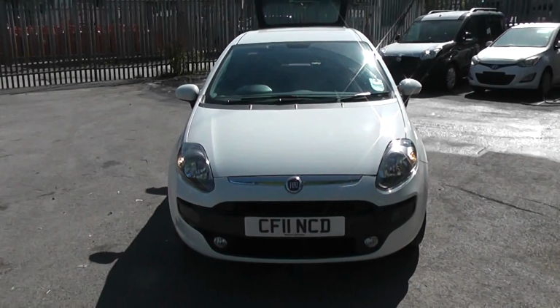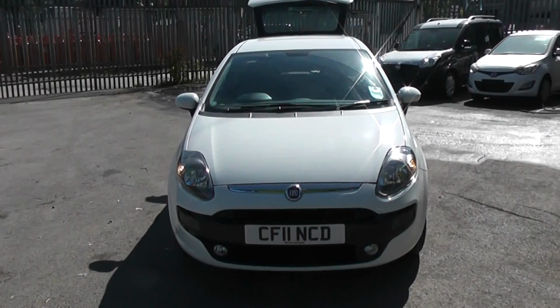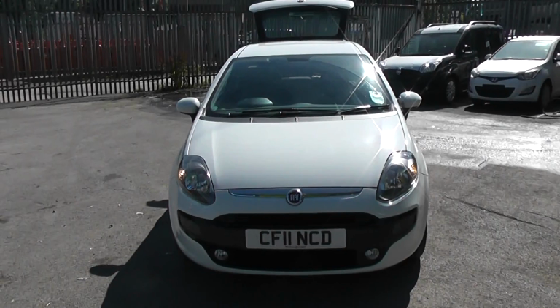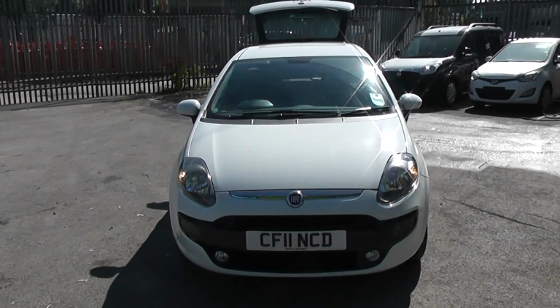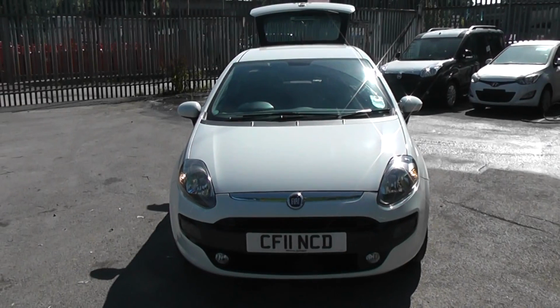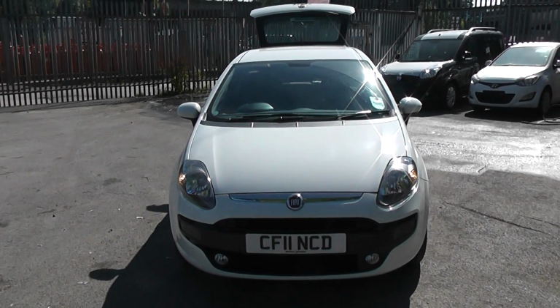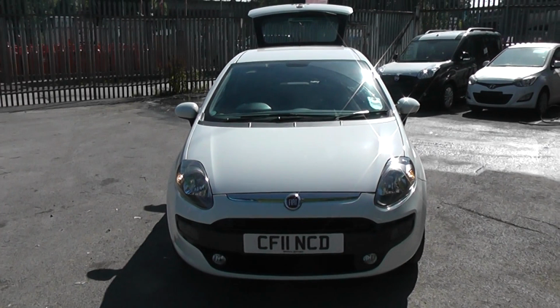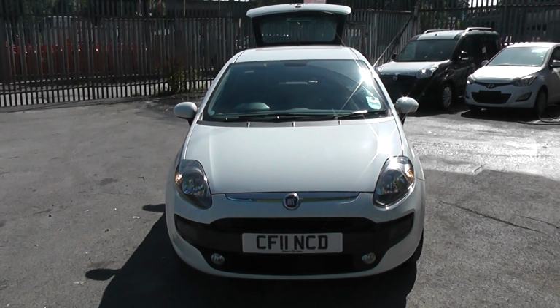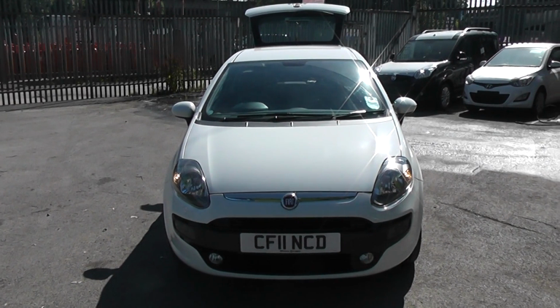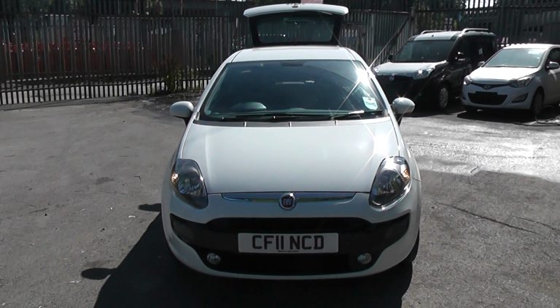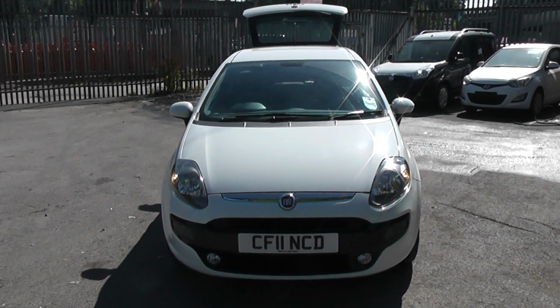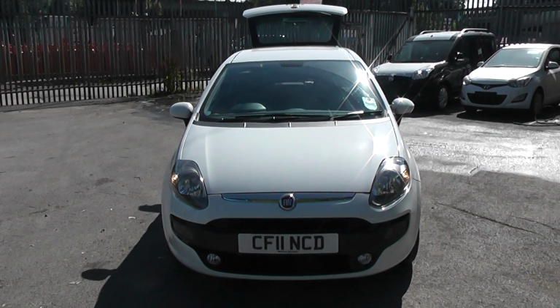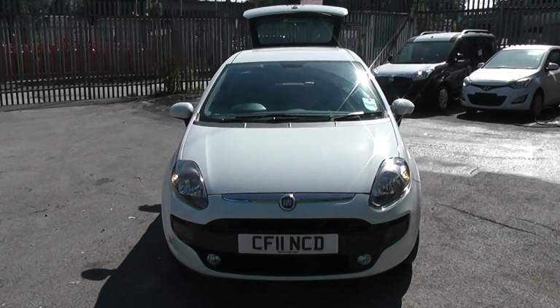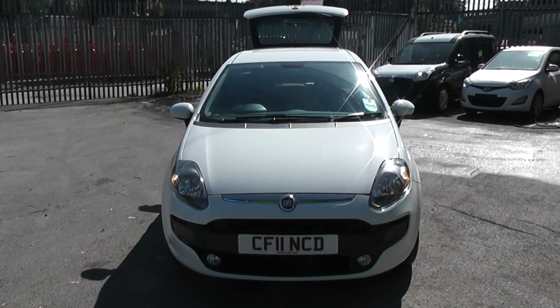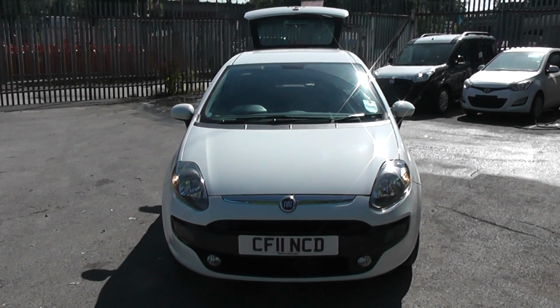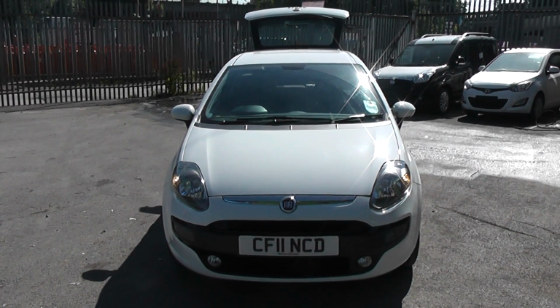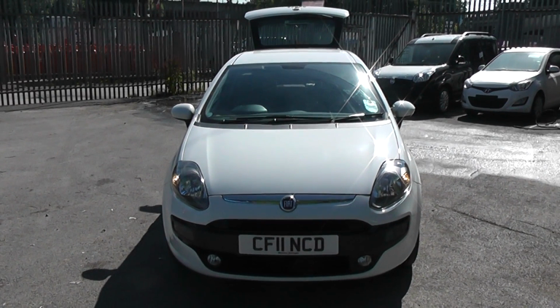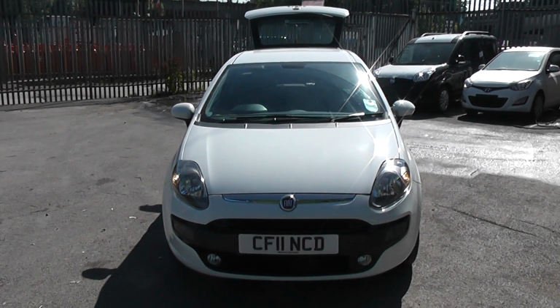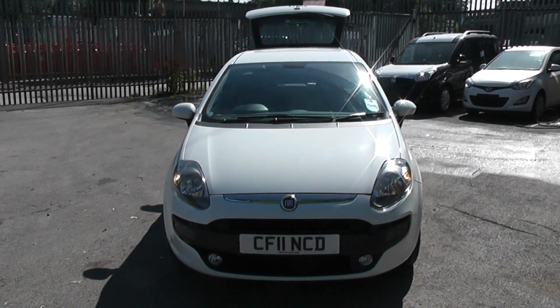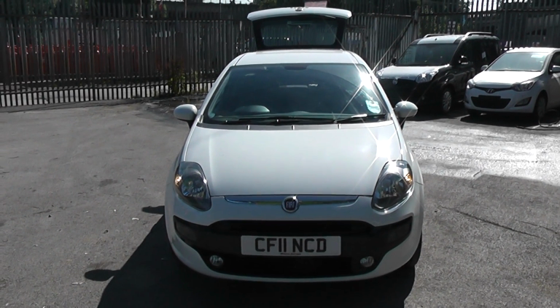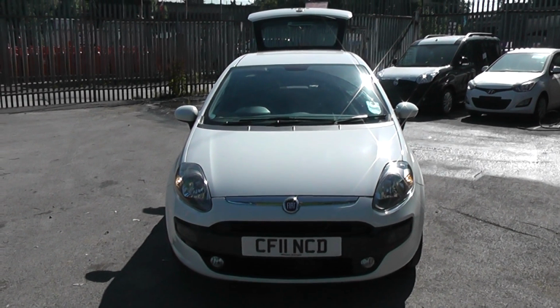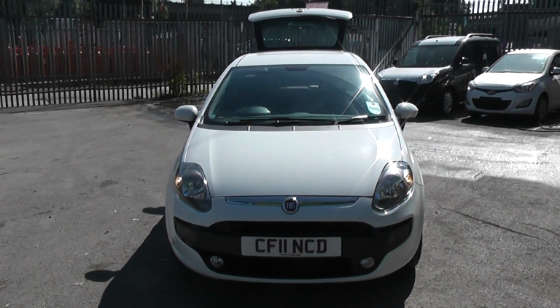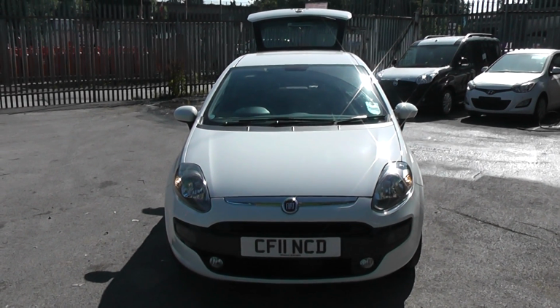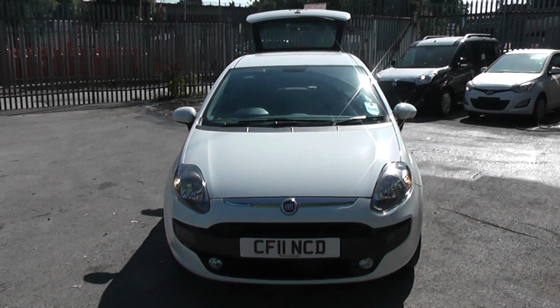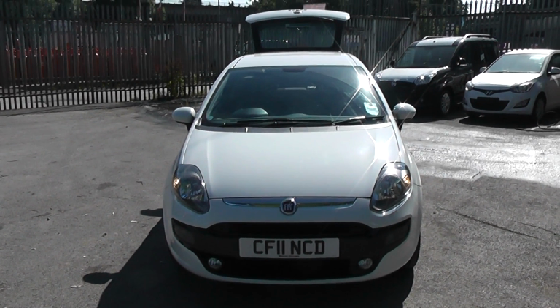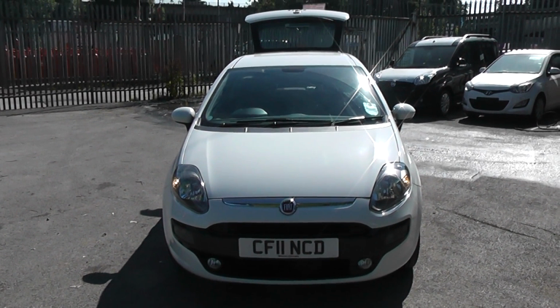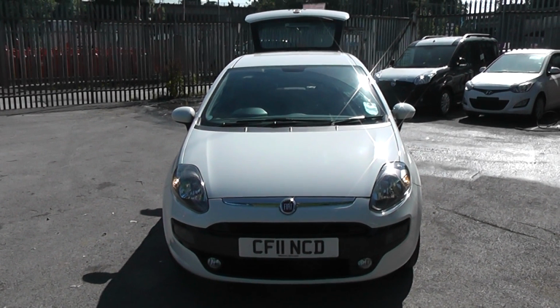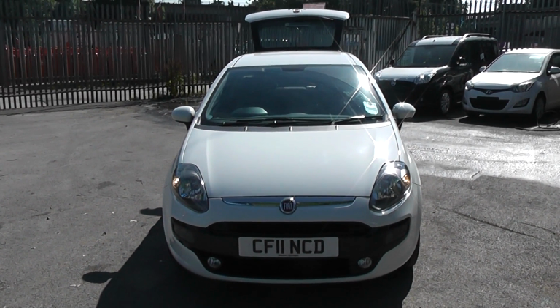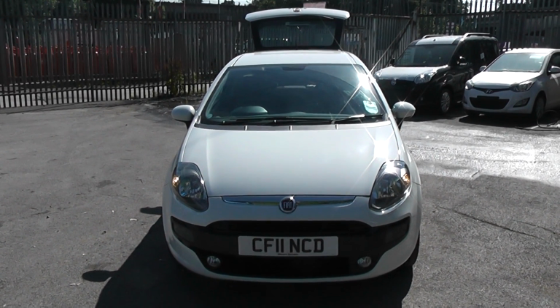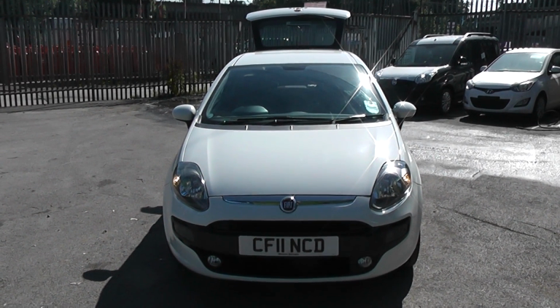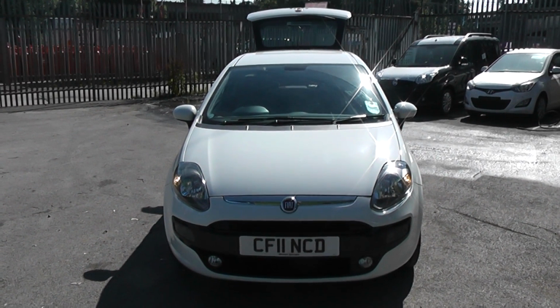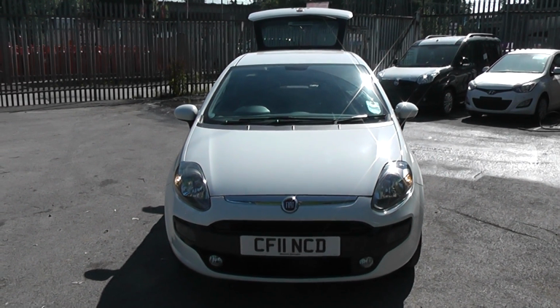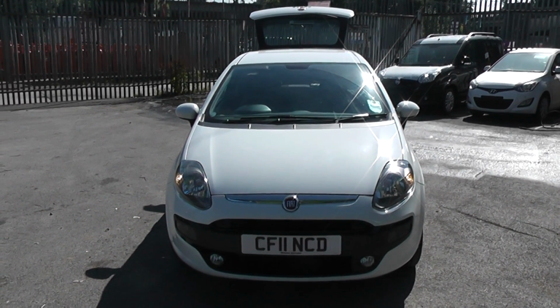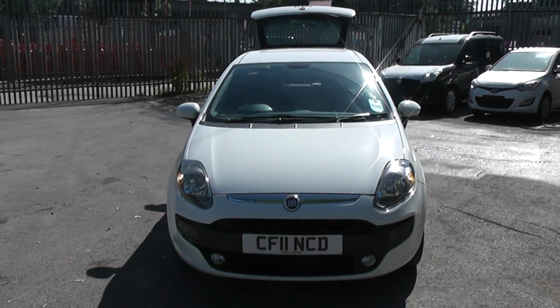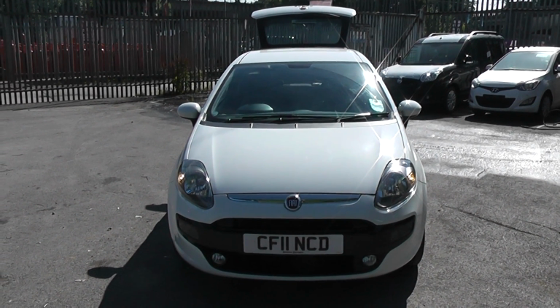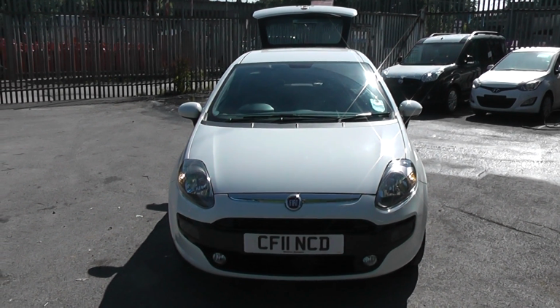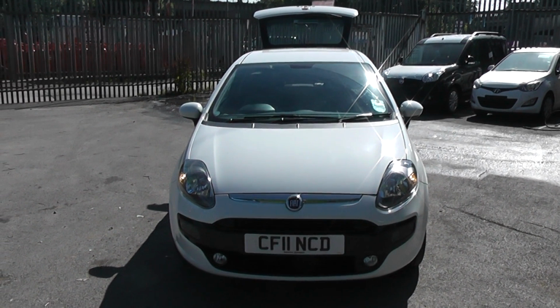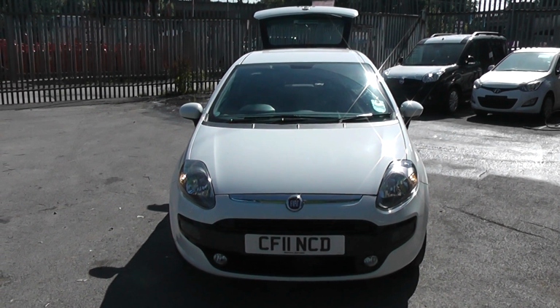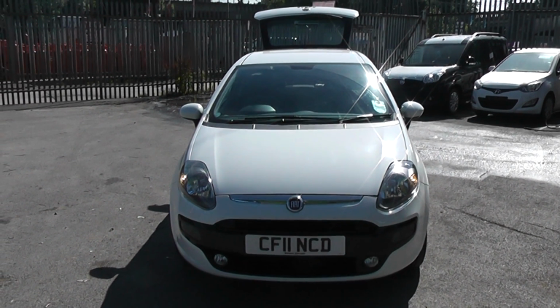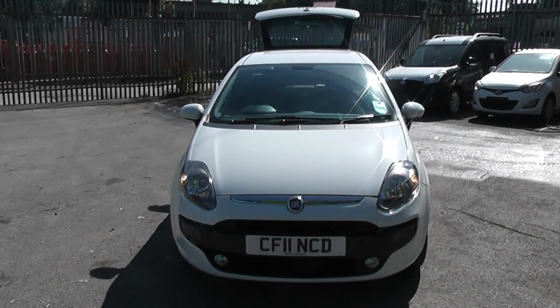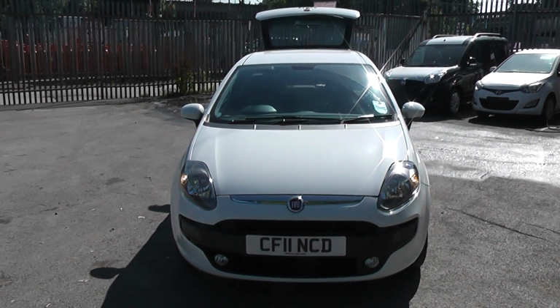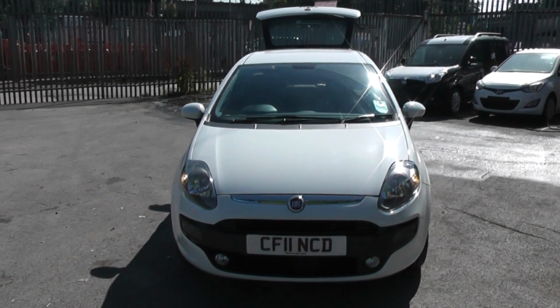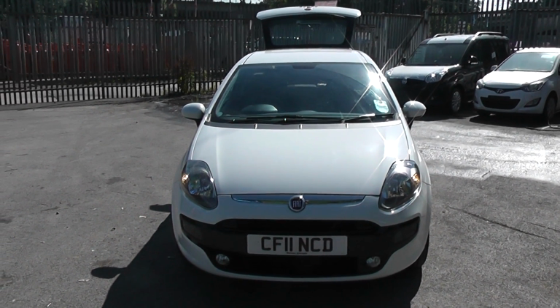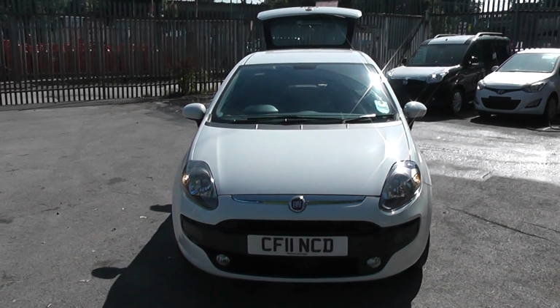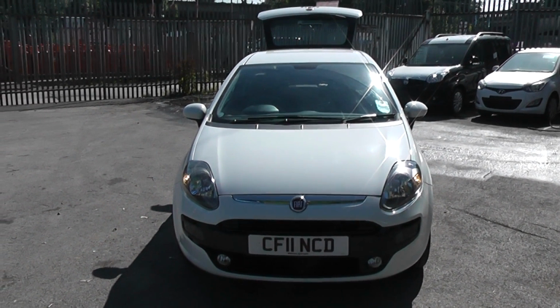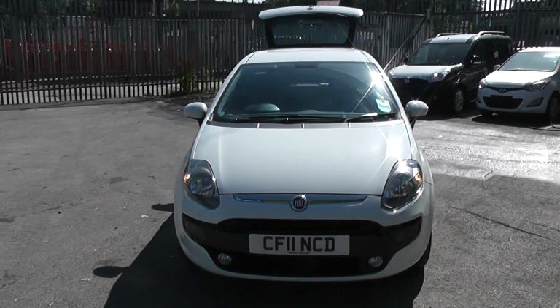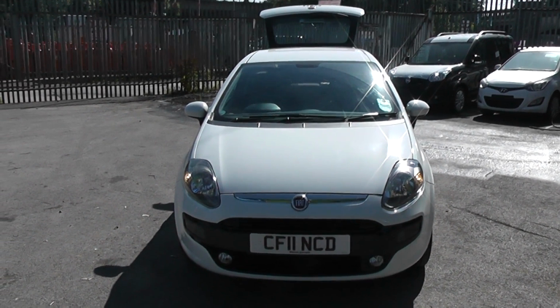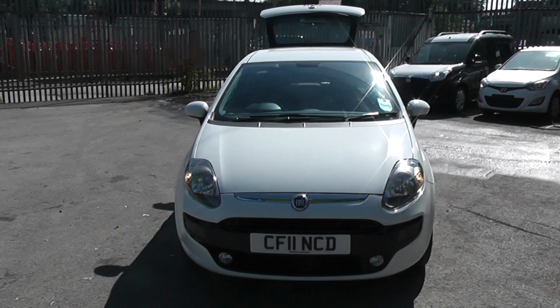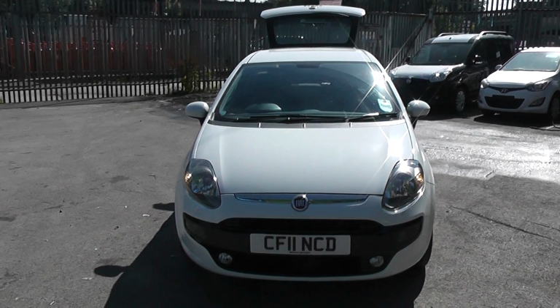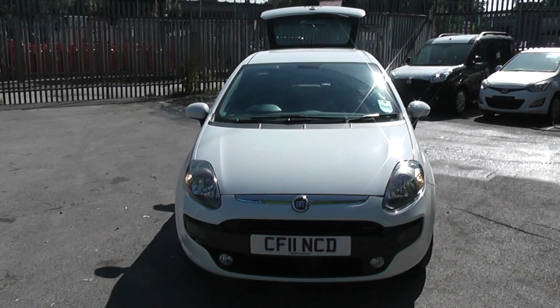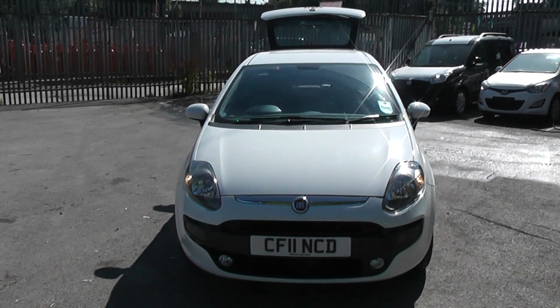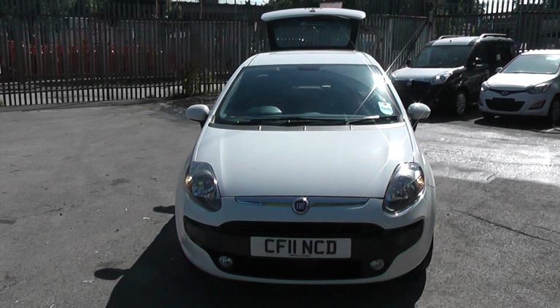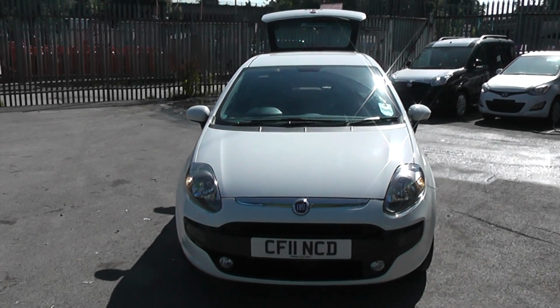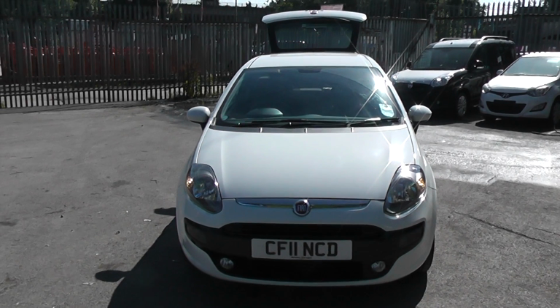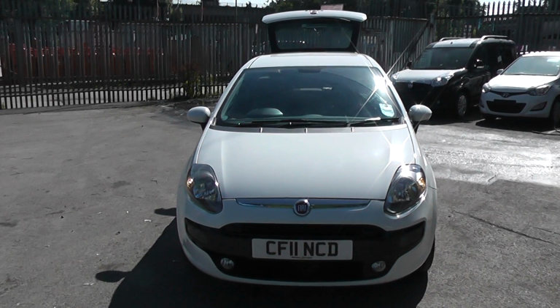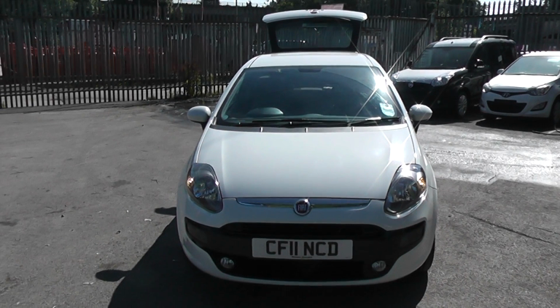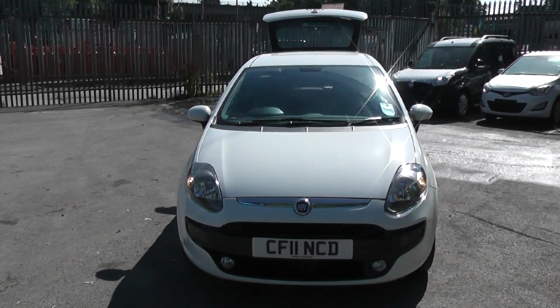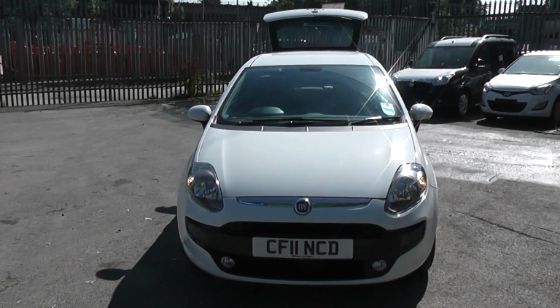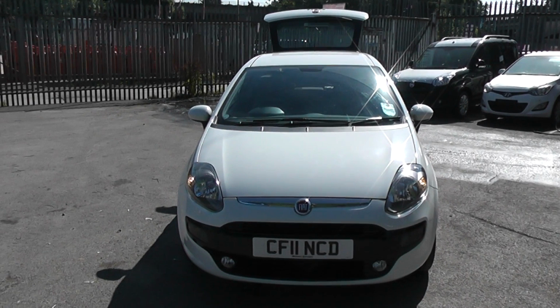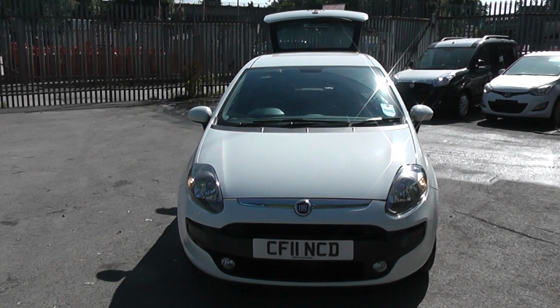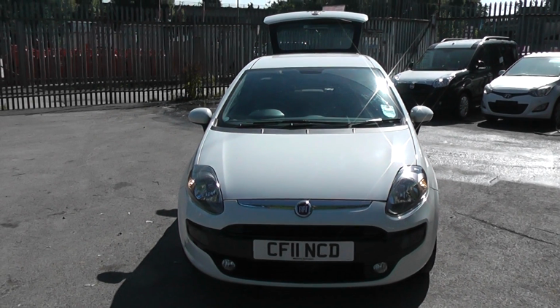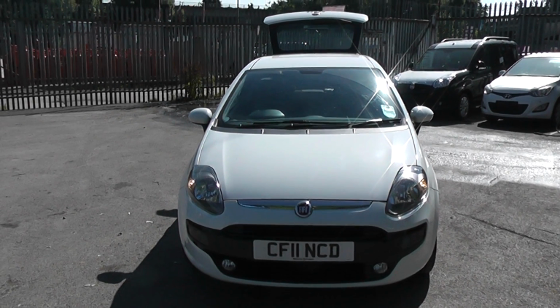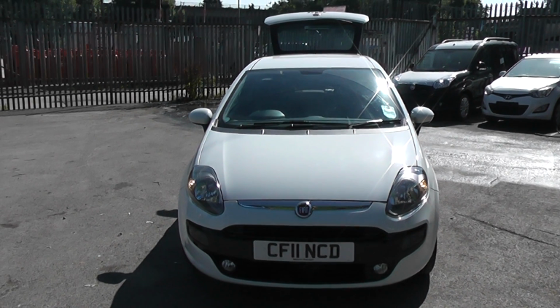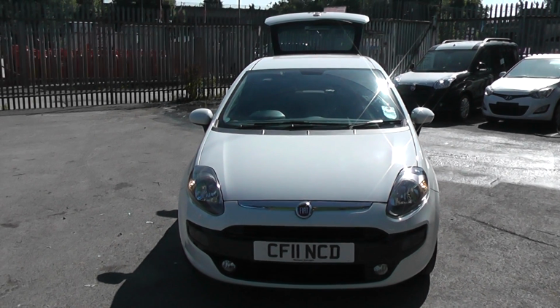Welcome to Wessex Garage in Cardiff. Here we have a Fiat Punto. This car is registered on an 11 plate and it's in white.